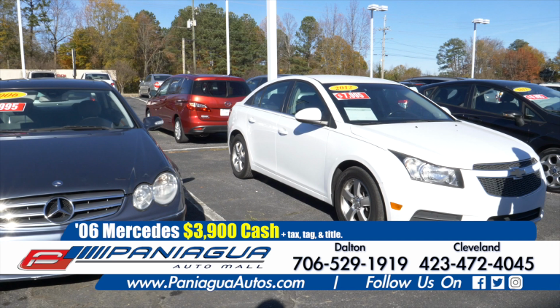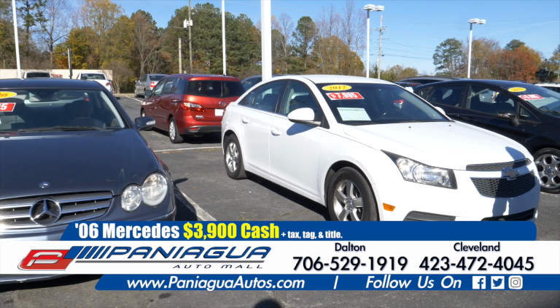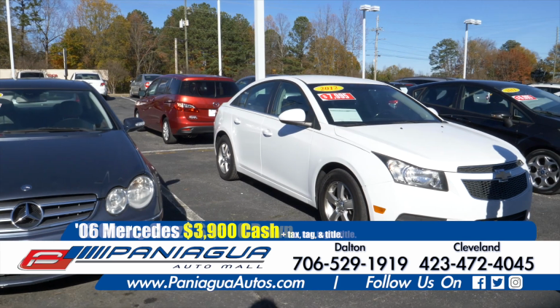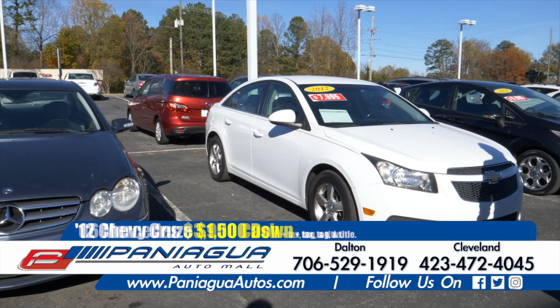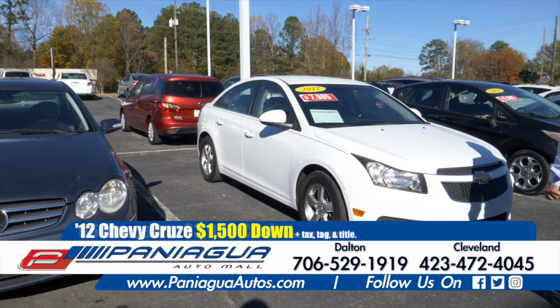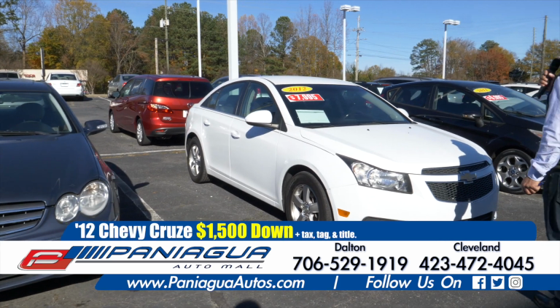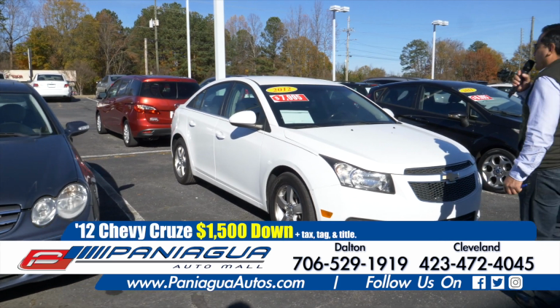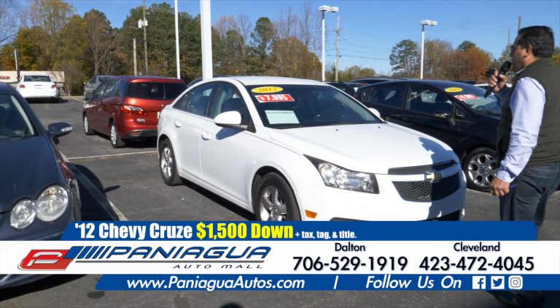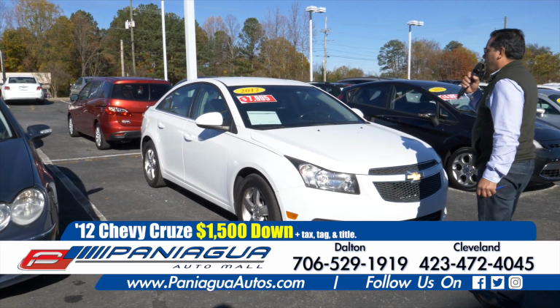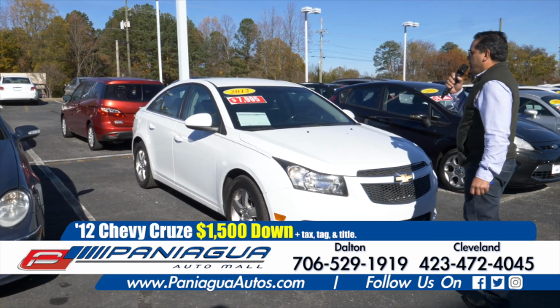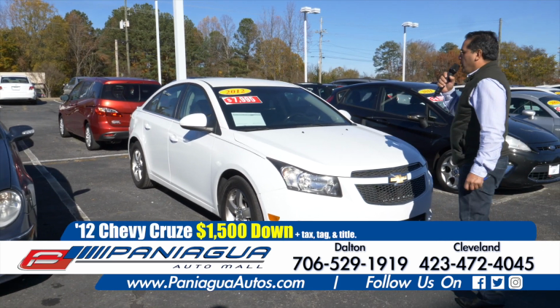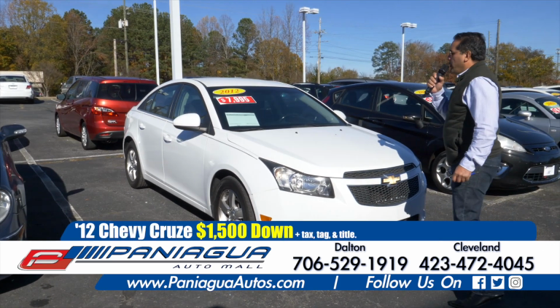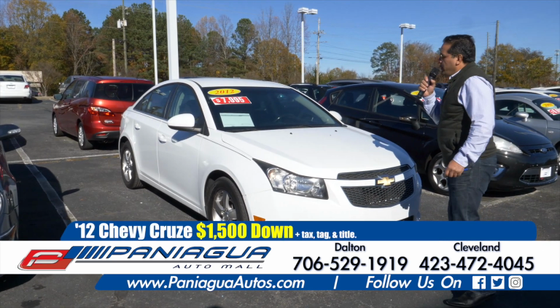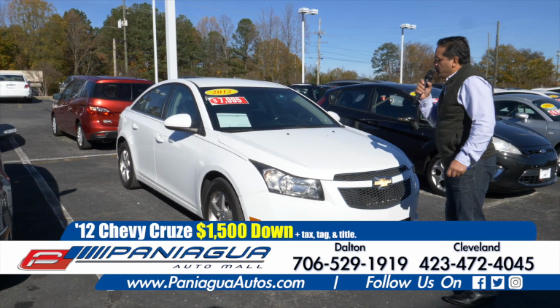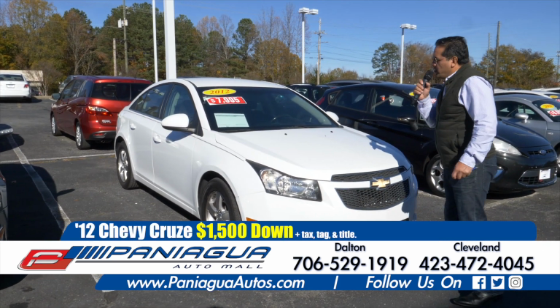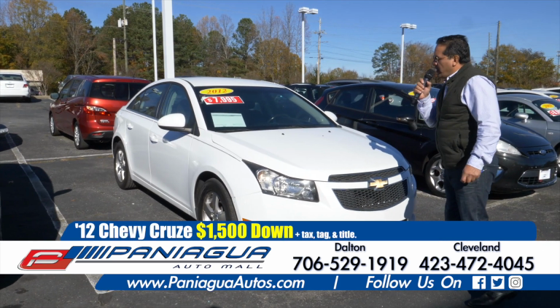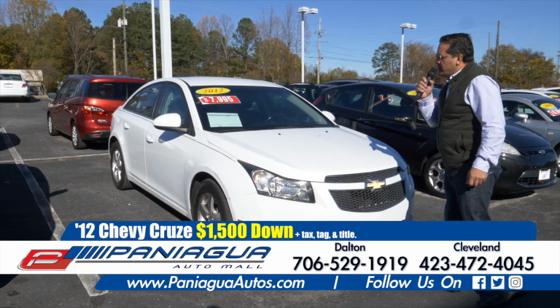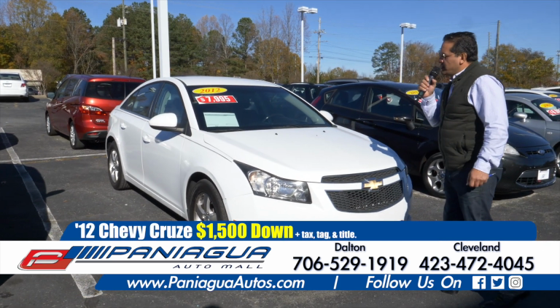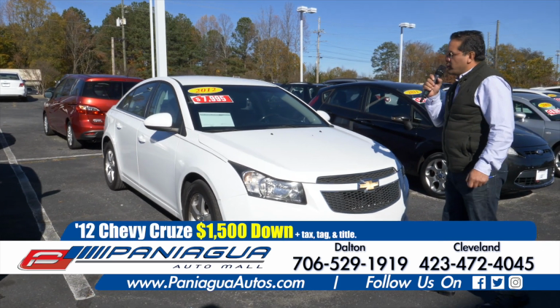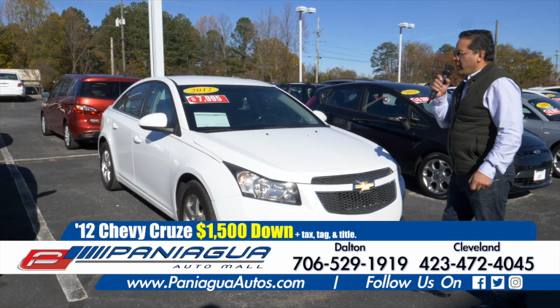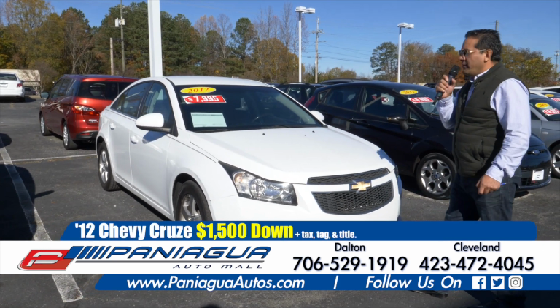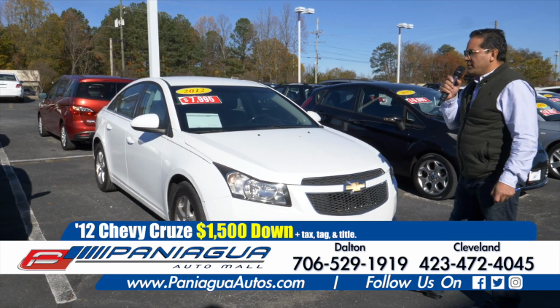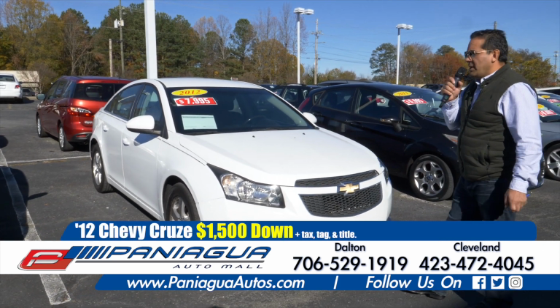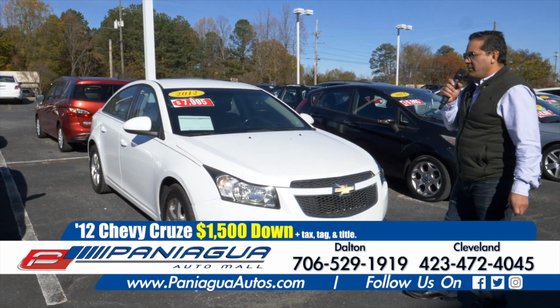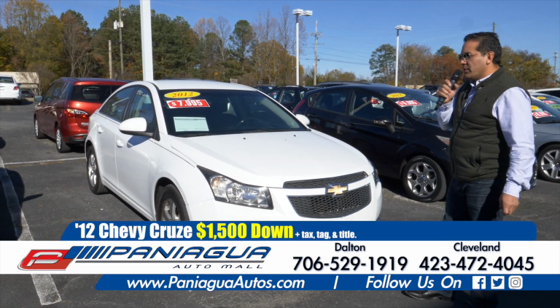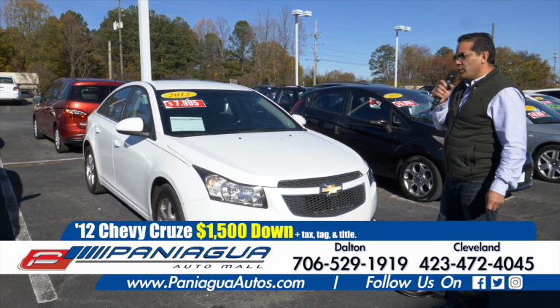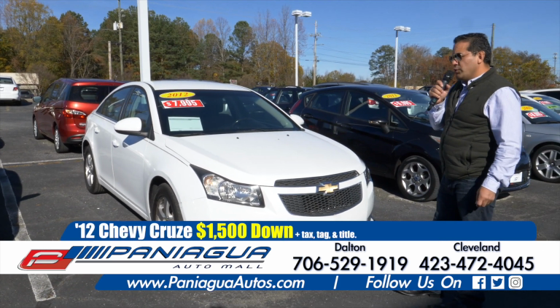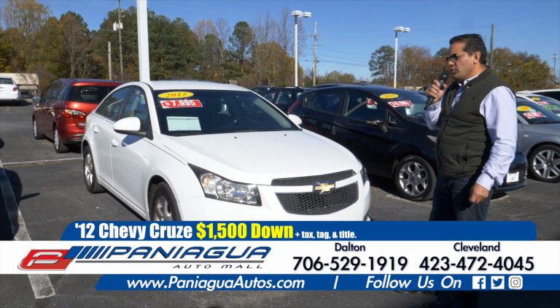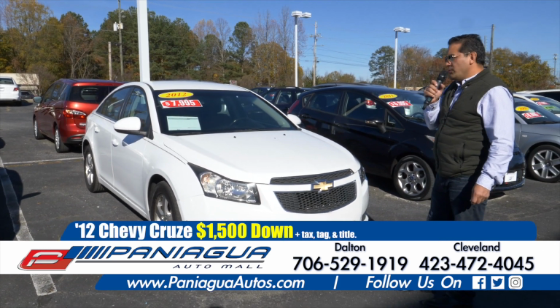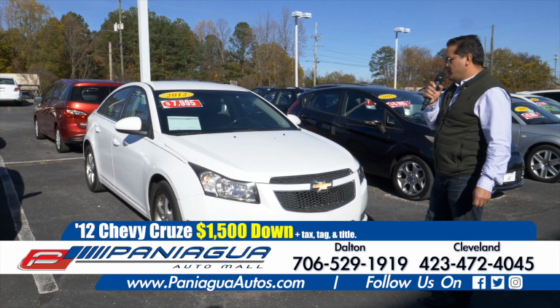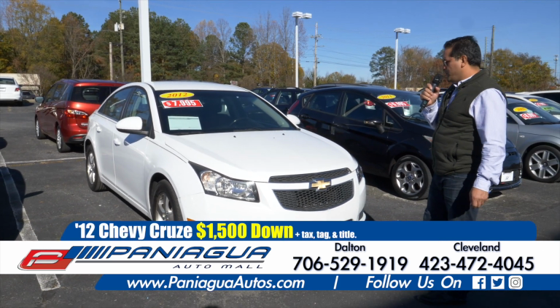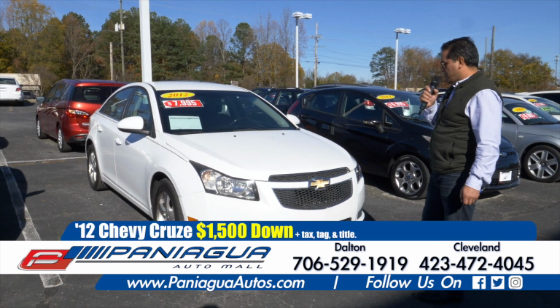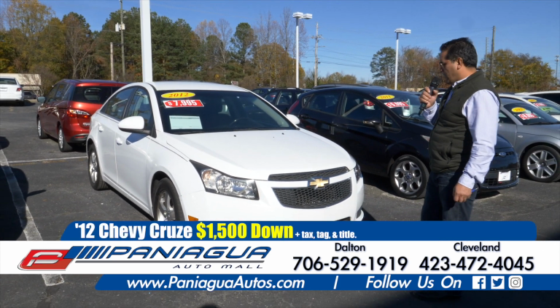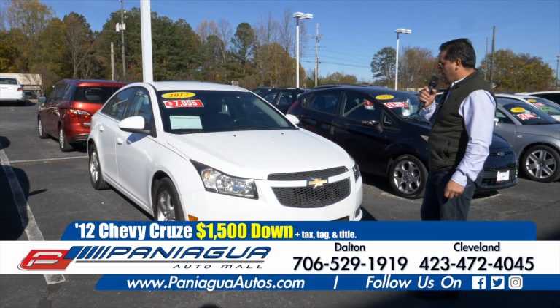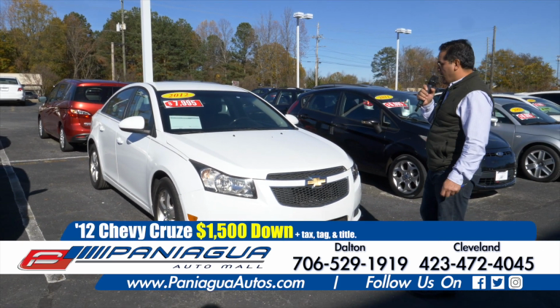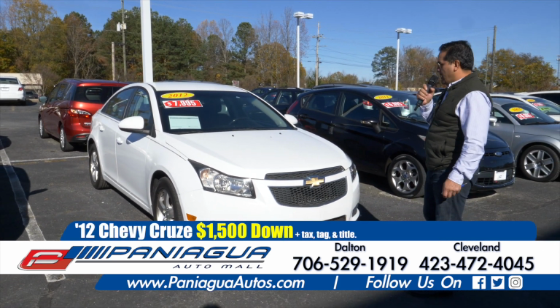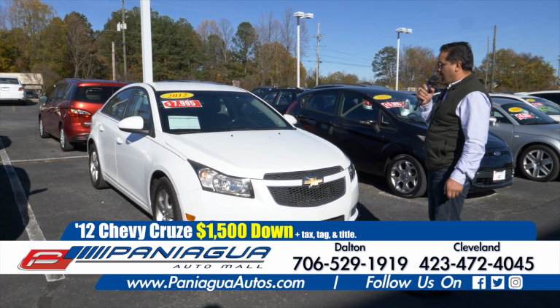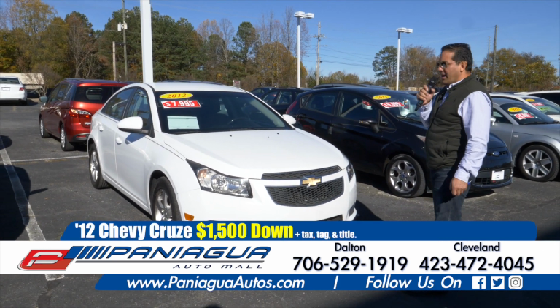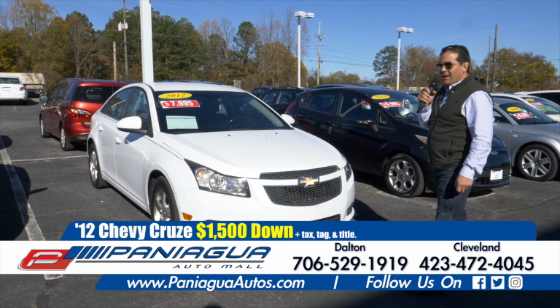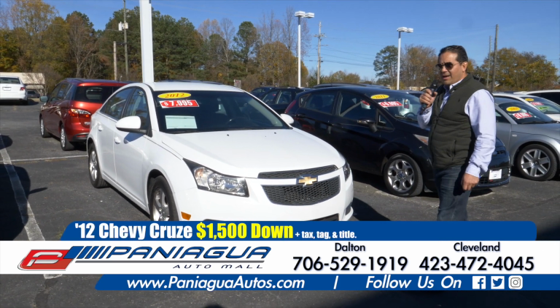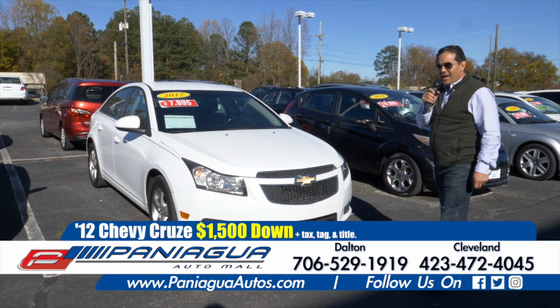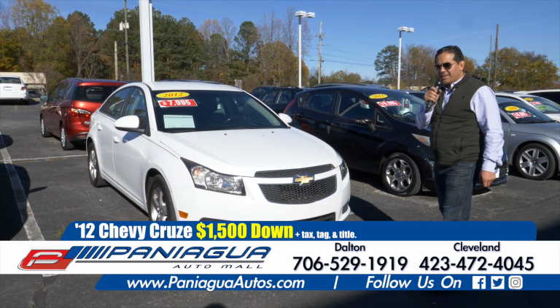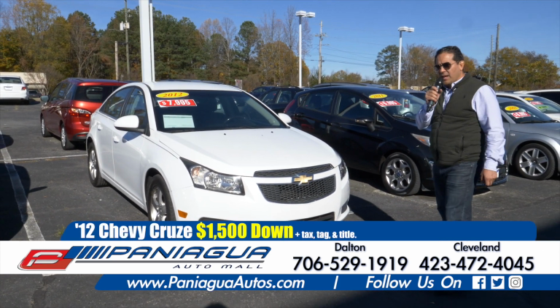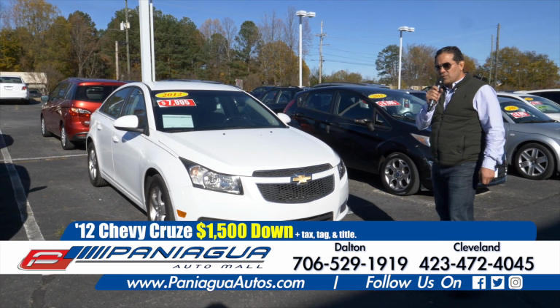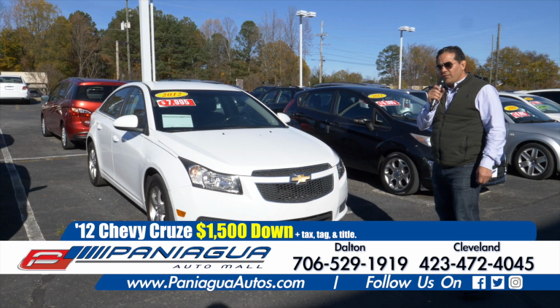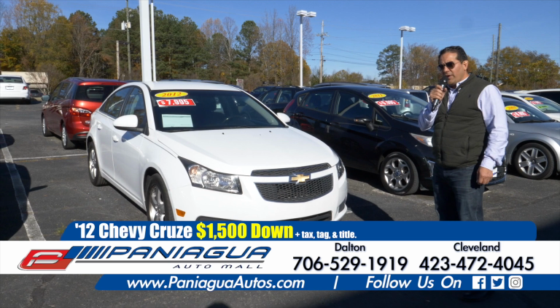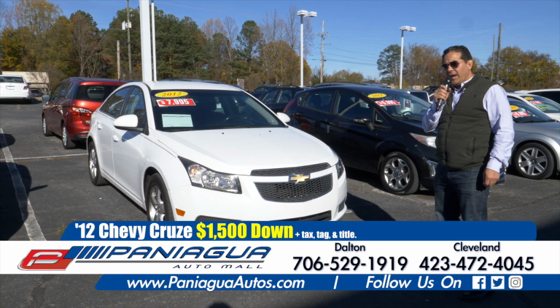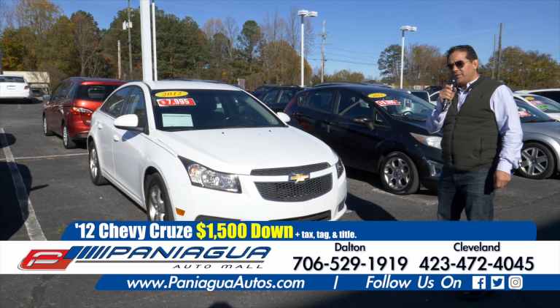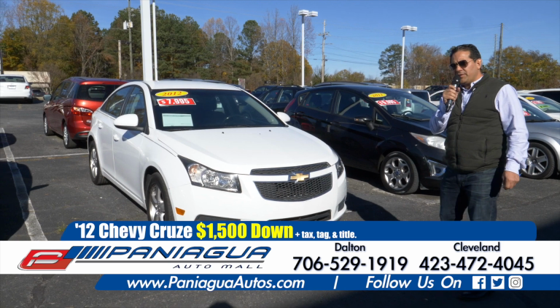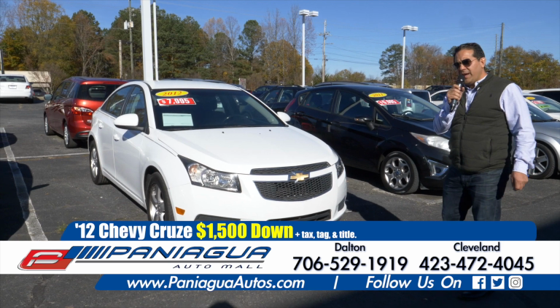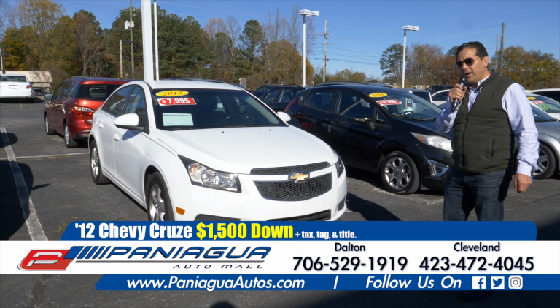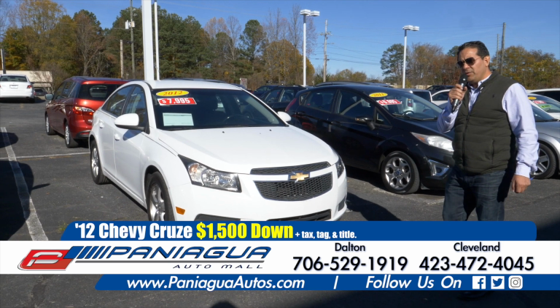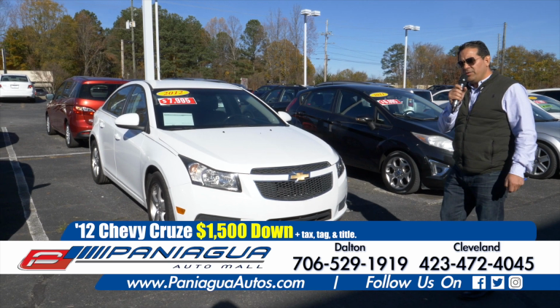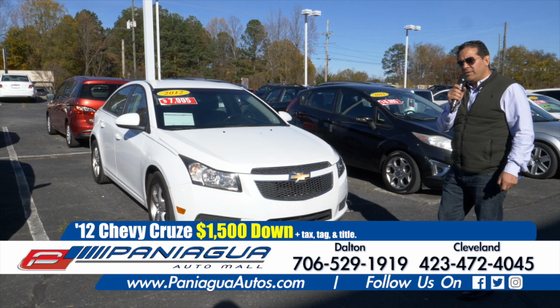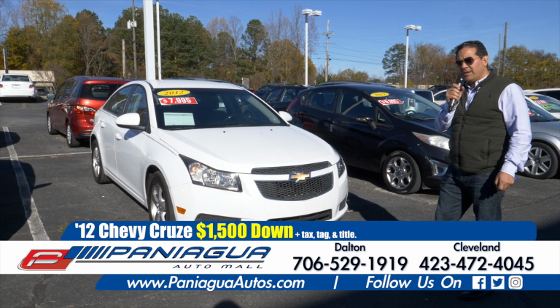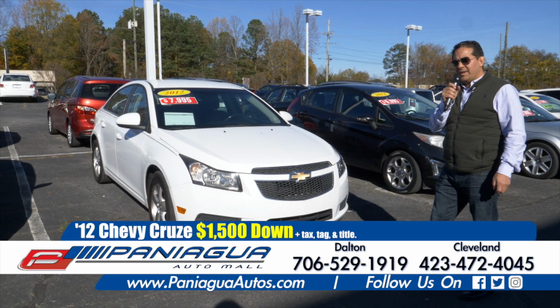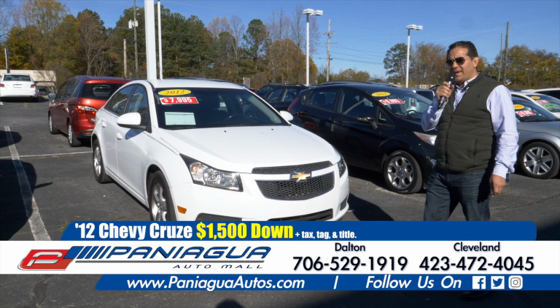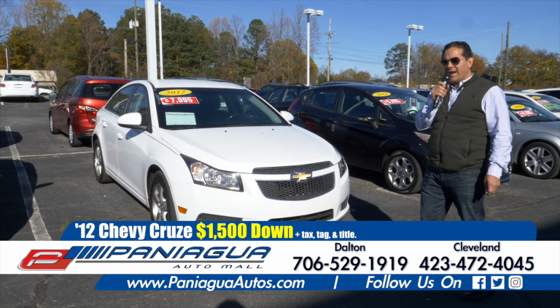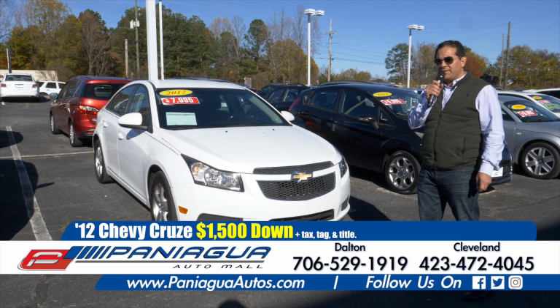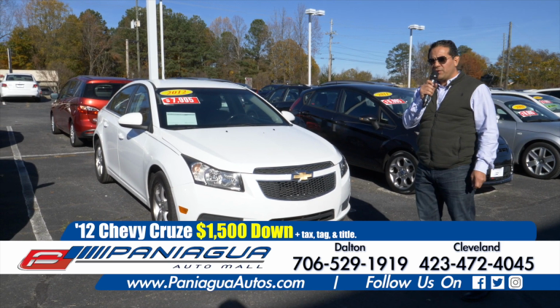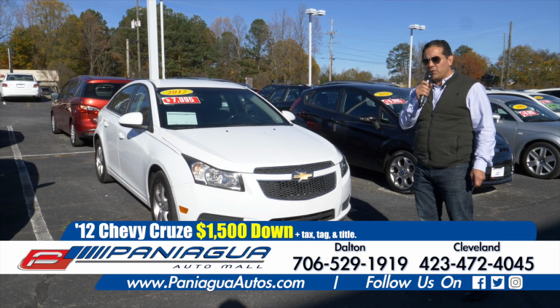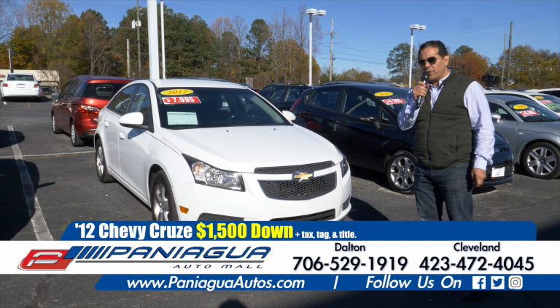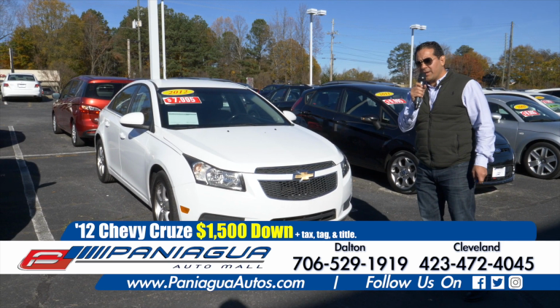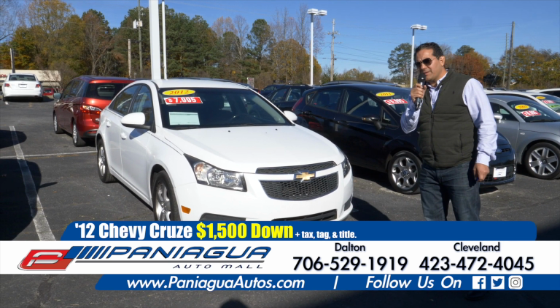Here we have another 2012 Chevy Cruze. $1,500 down and $100 a week.